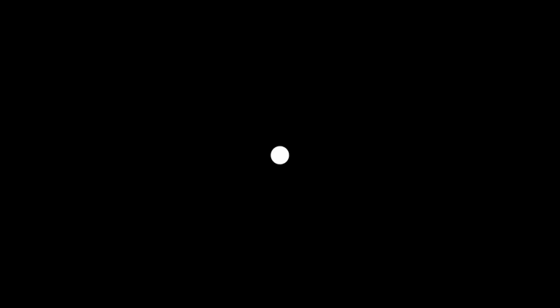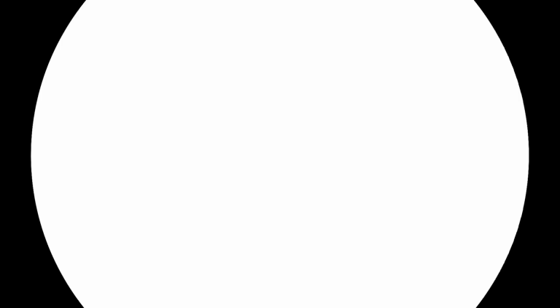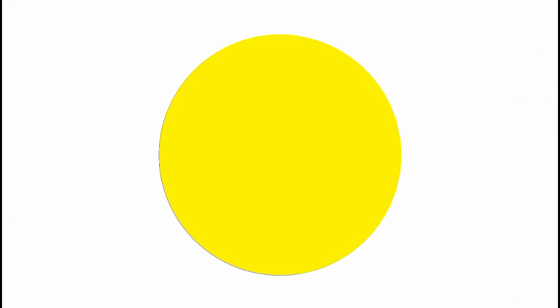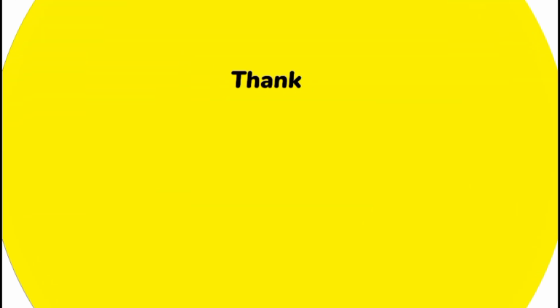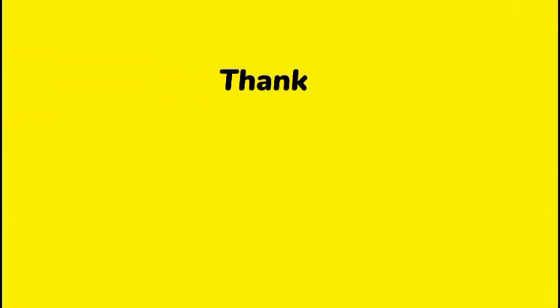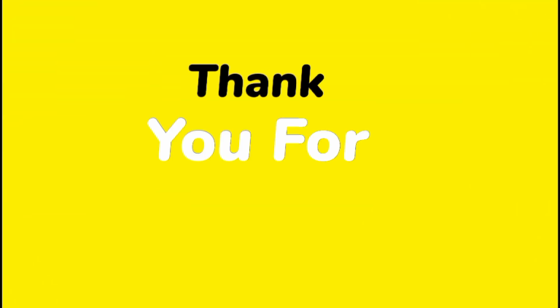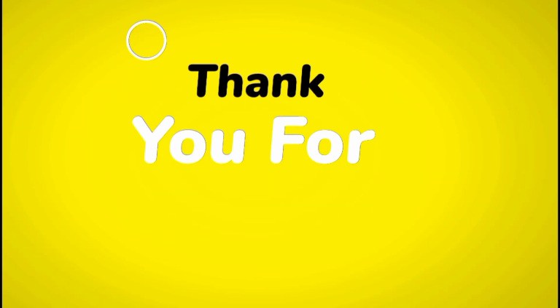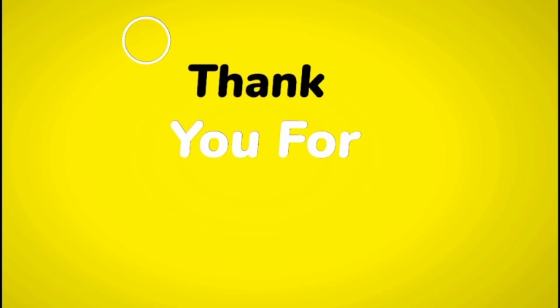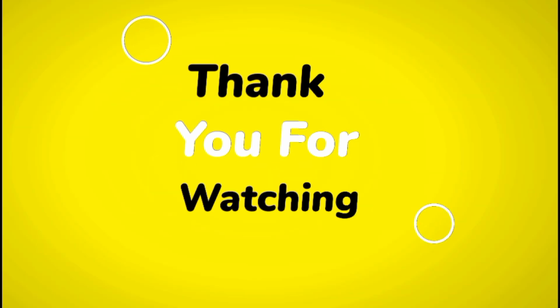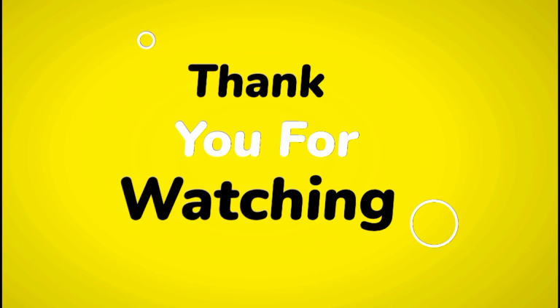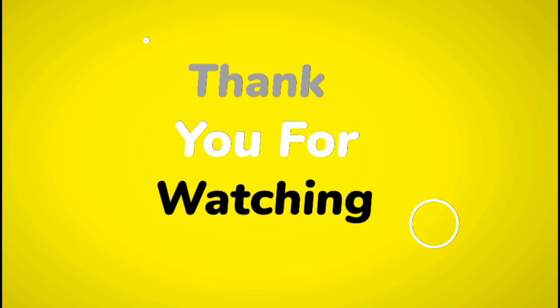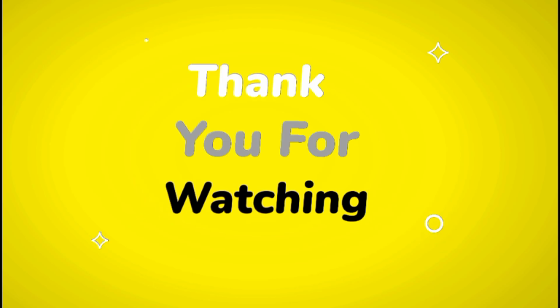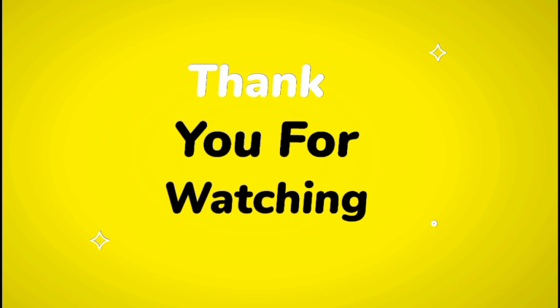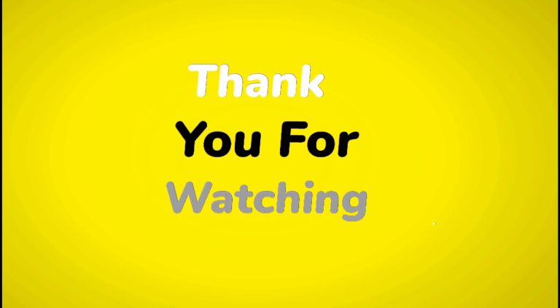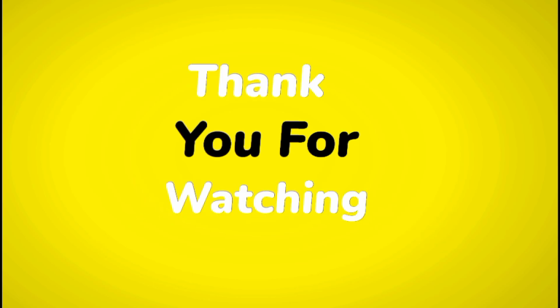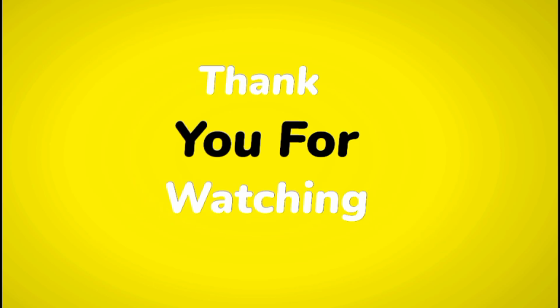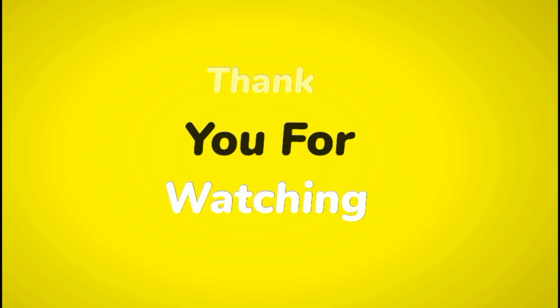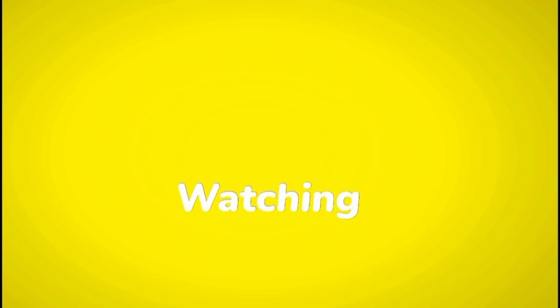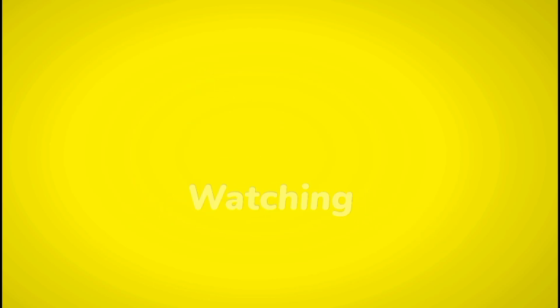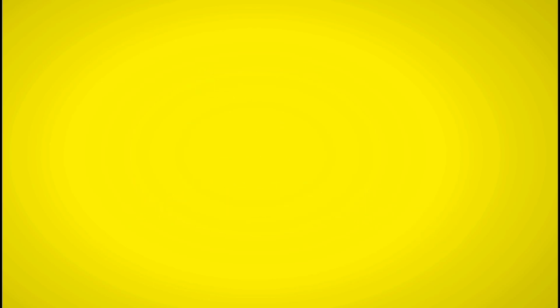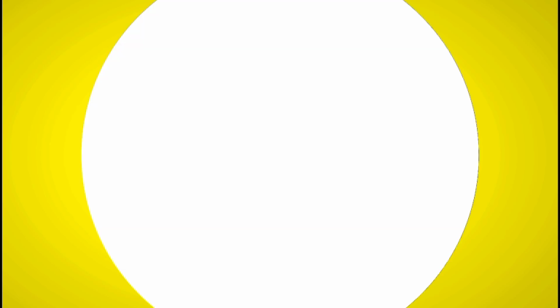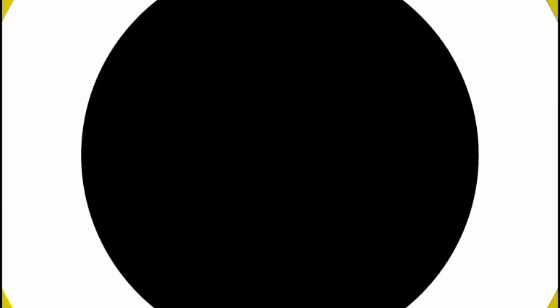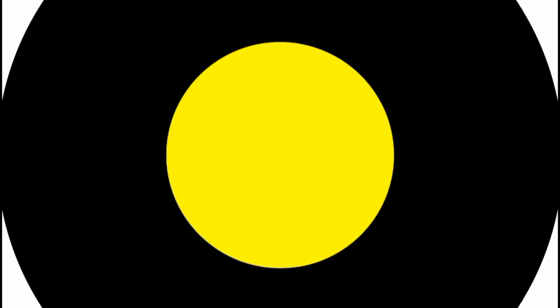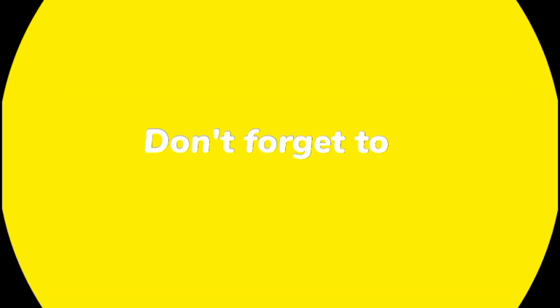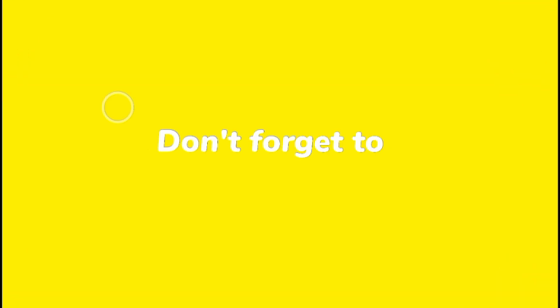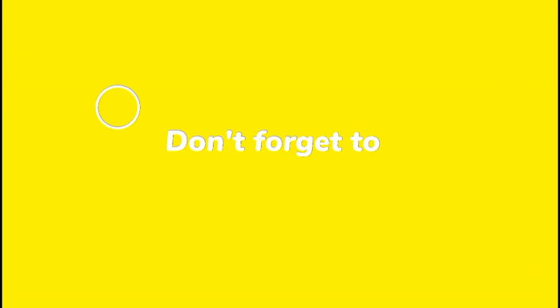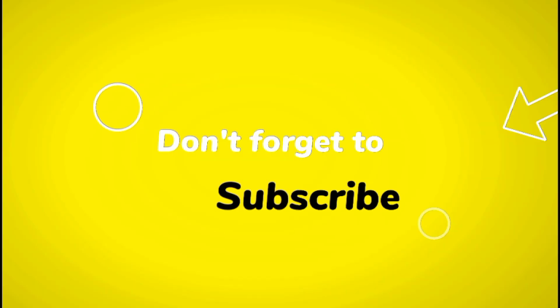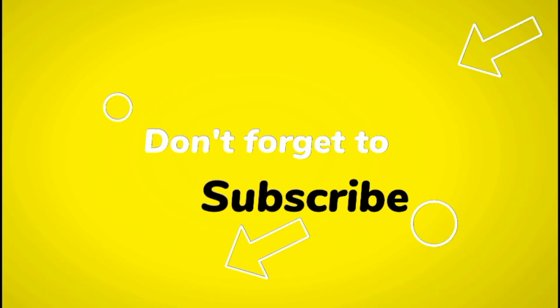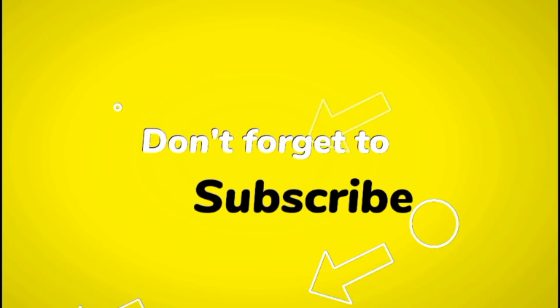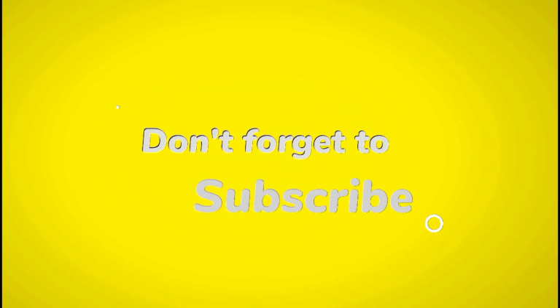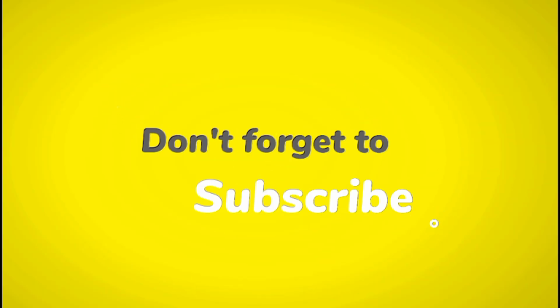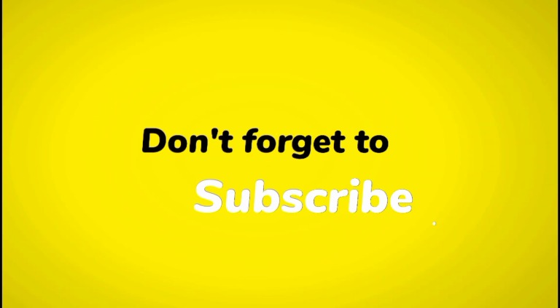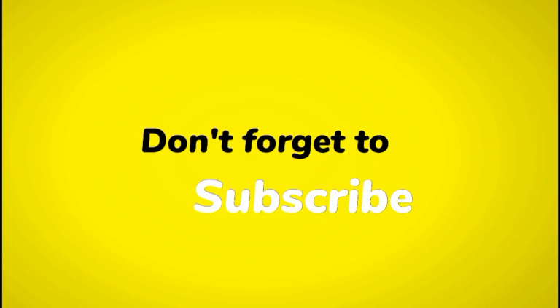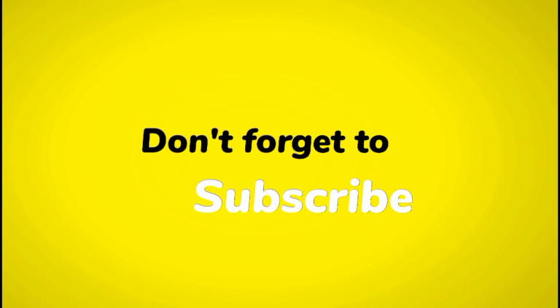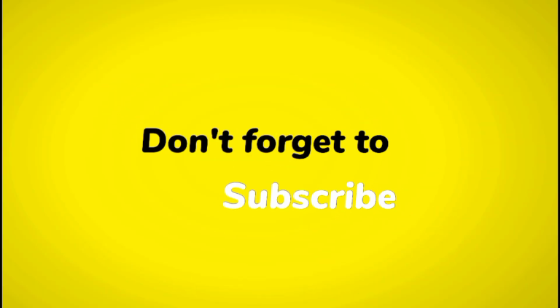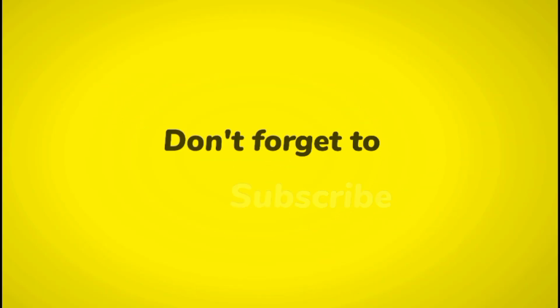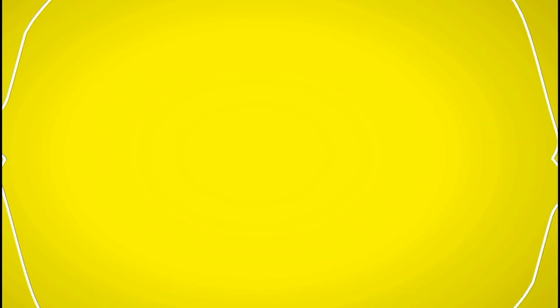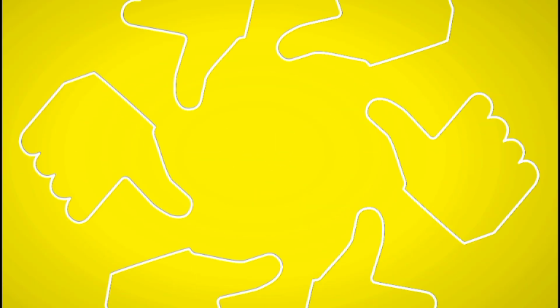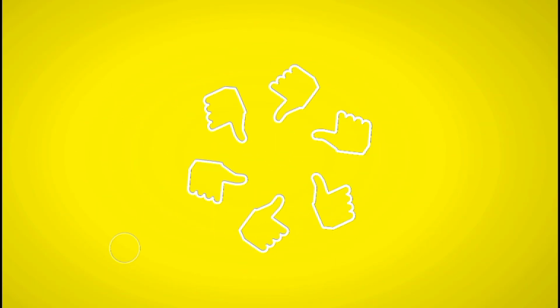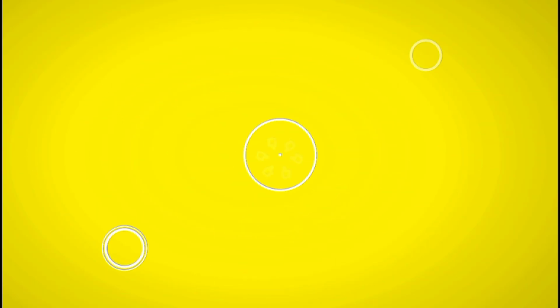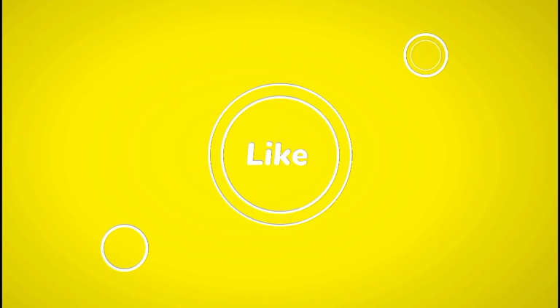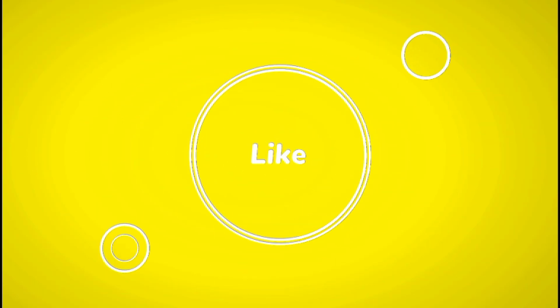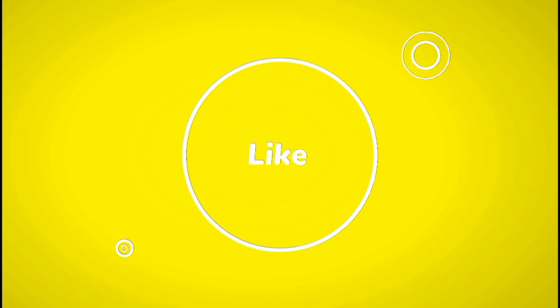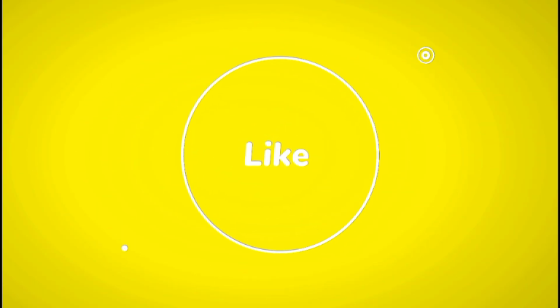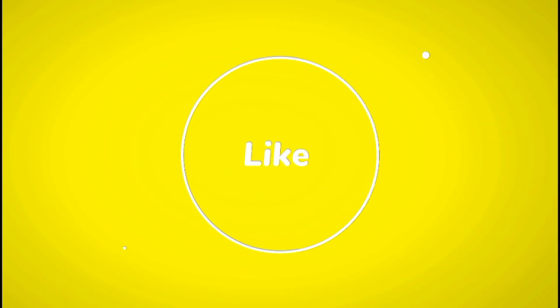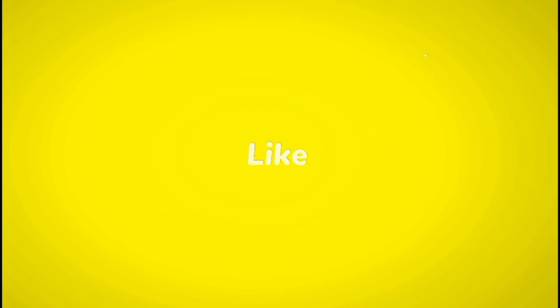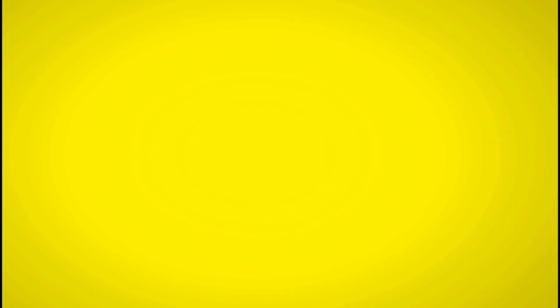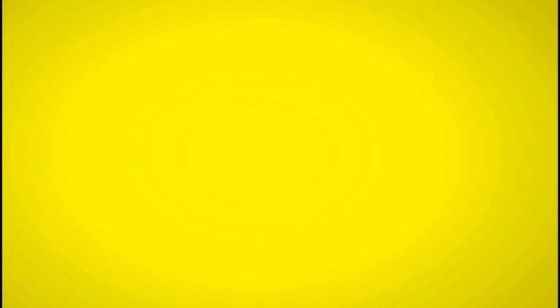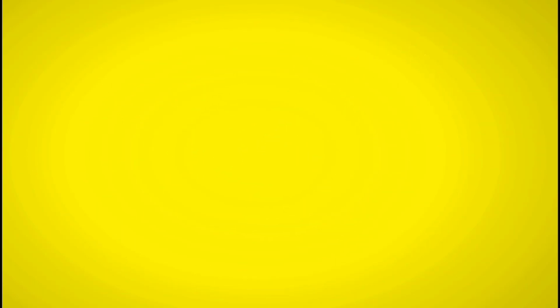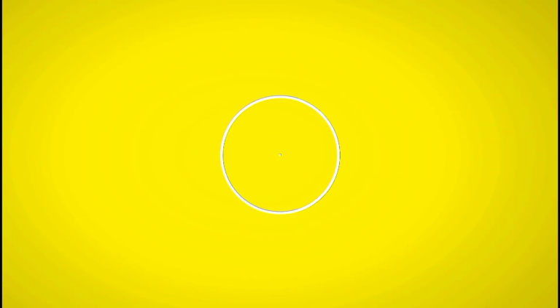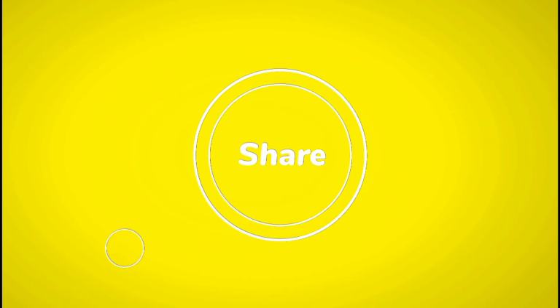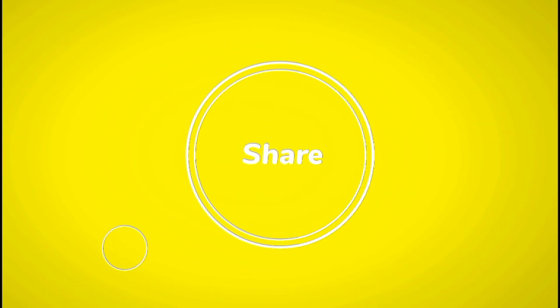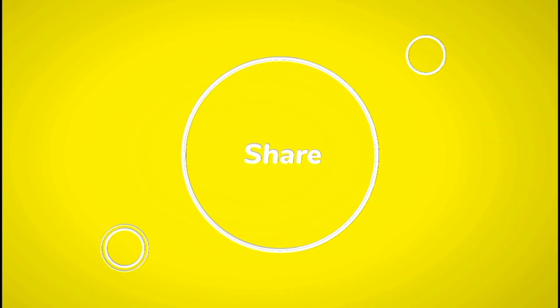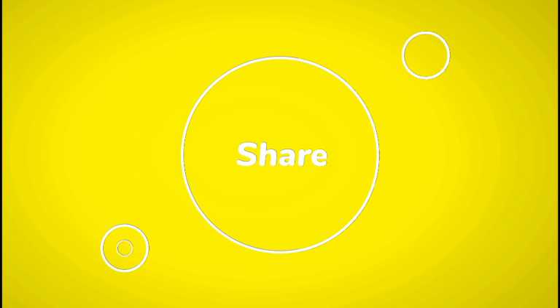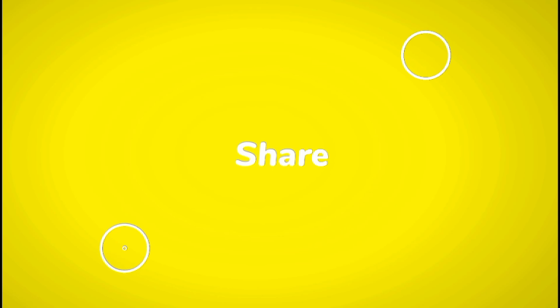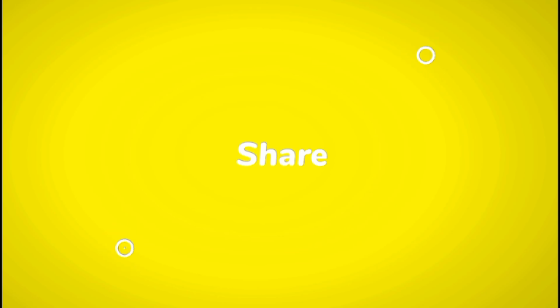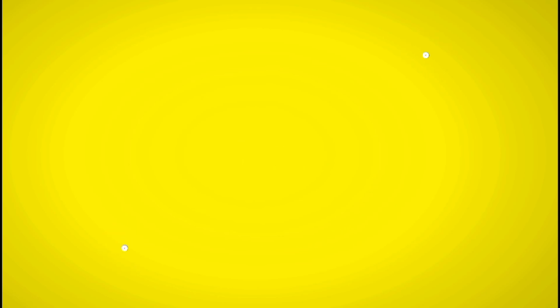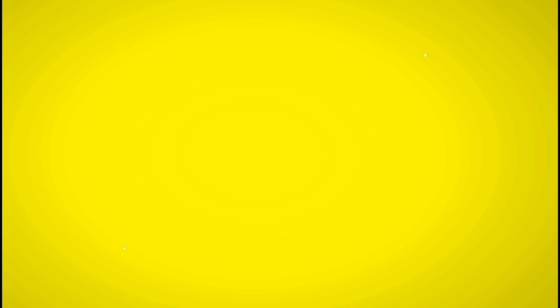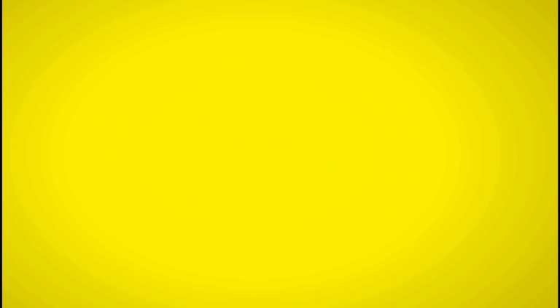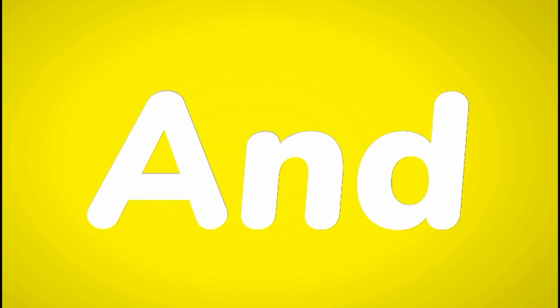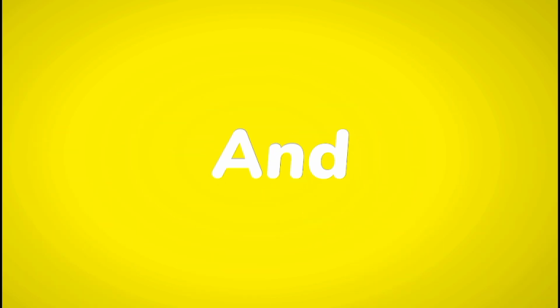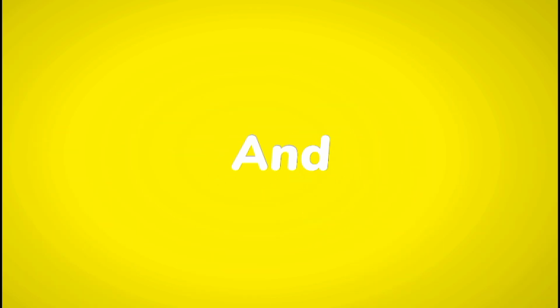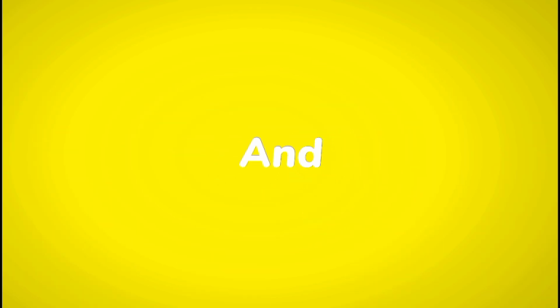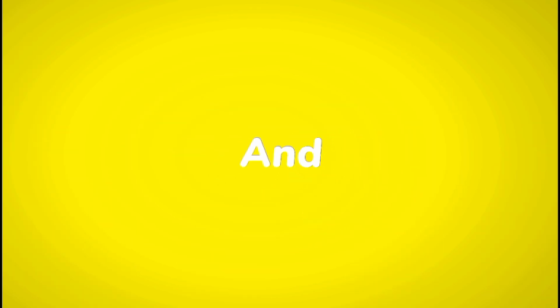Thanks for watching. If you enjoyed this video, please give it a thumbs up and subscribe to my channel for more great content.